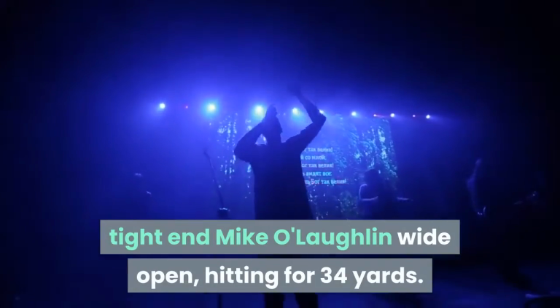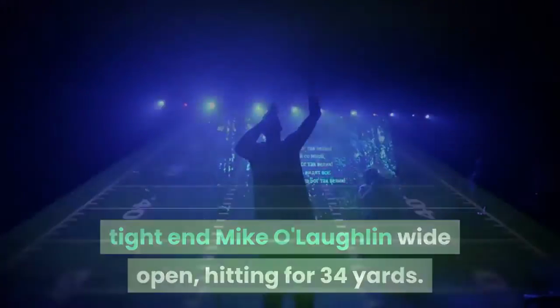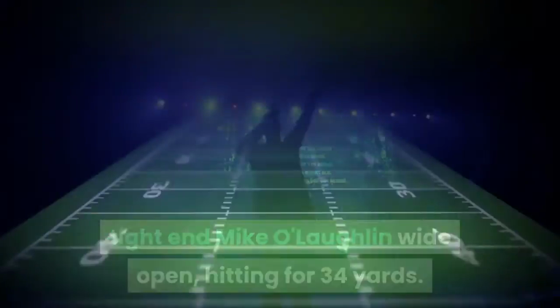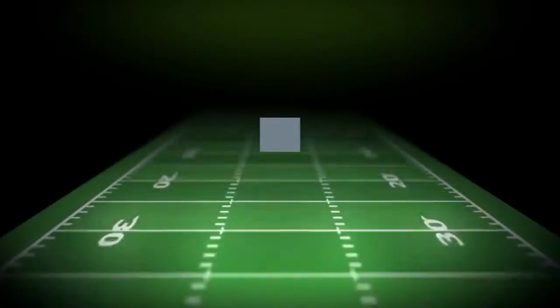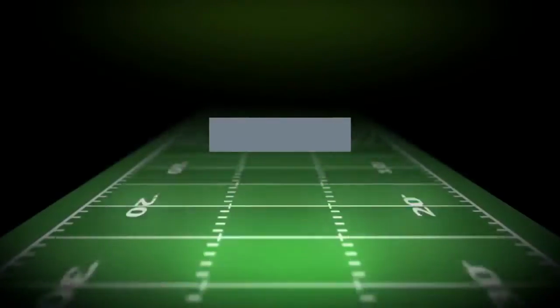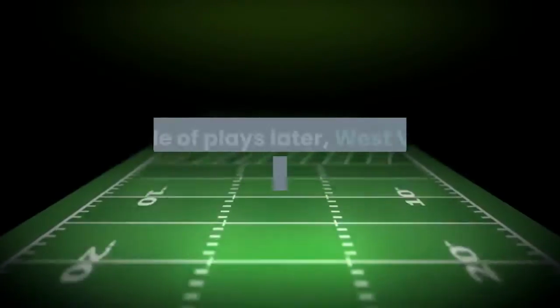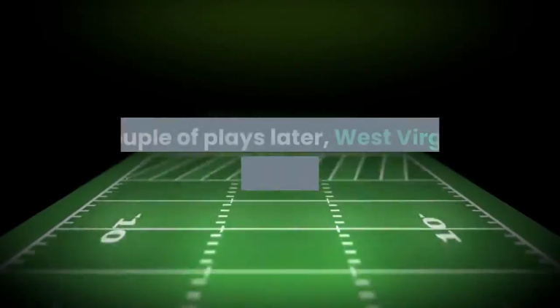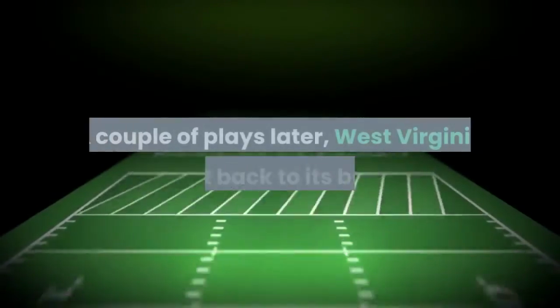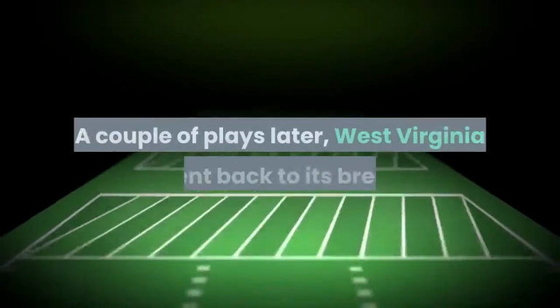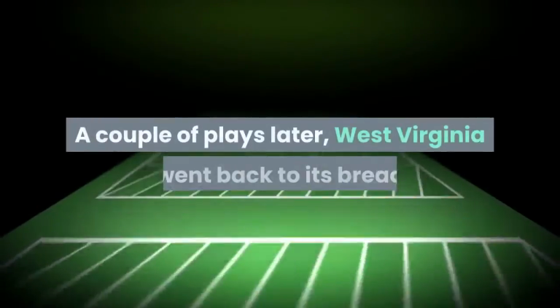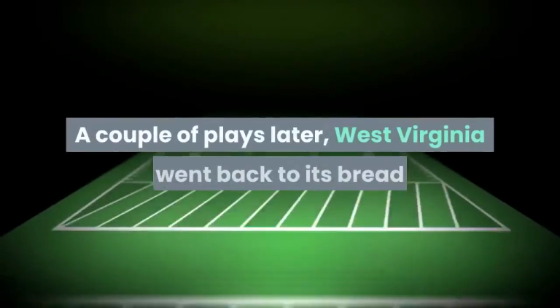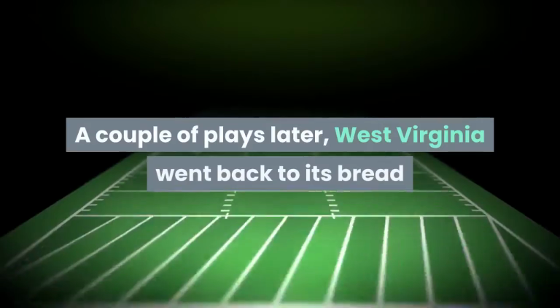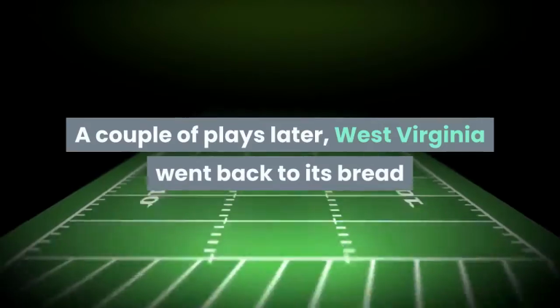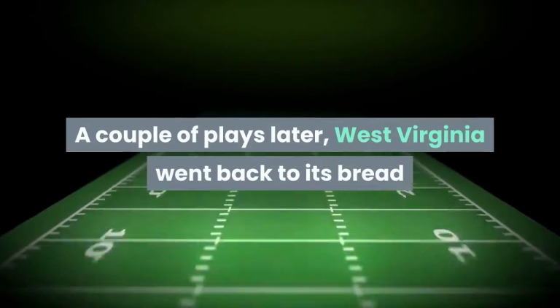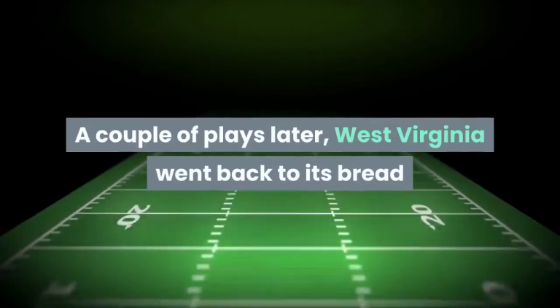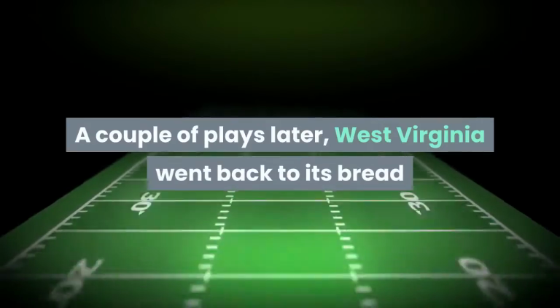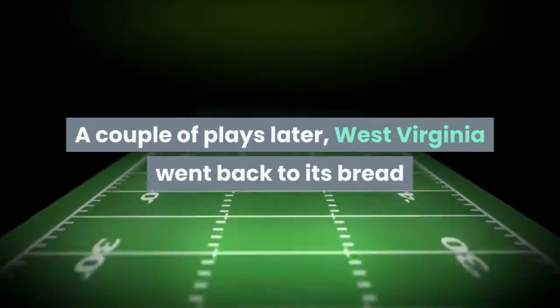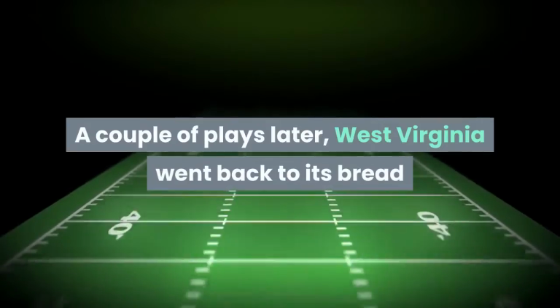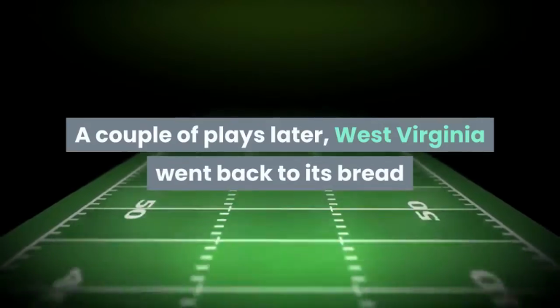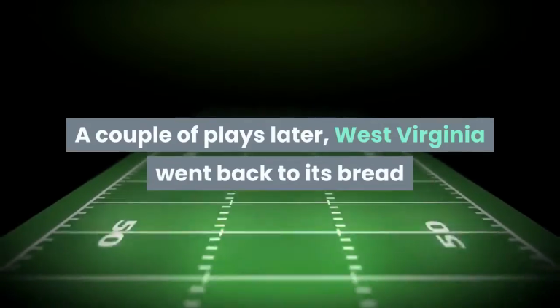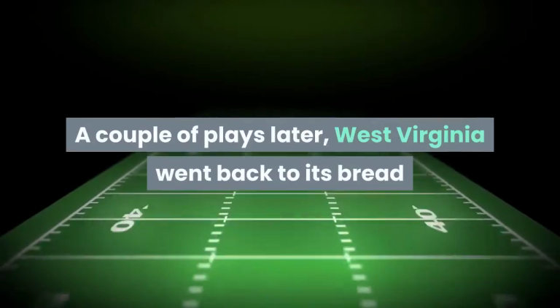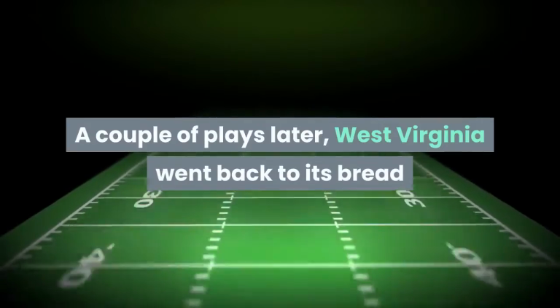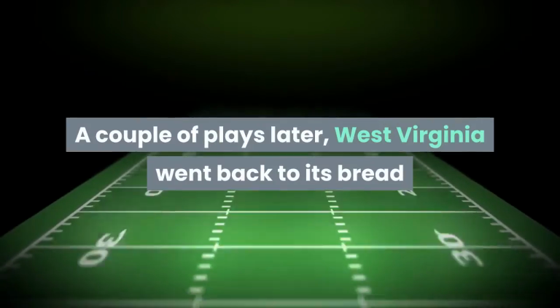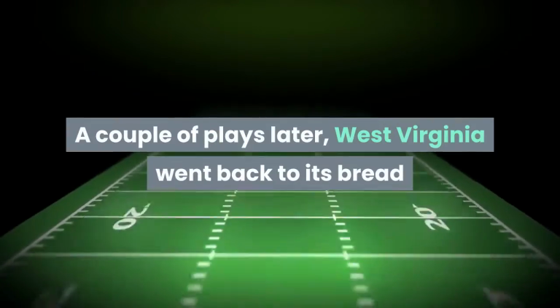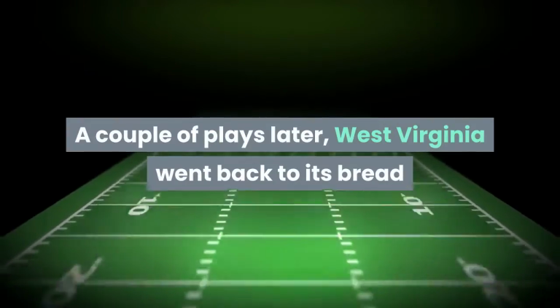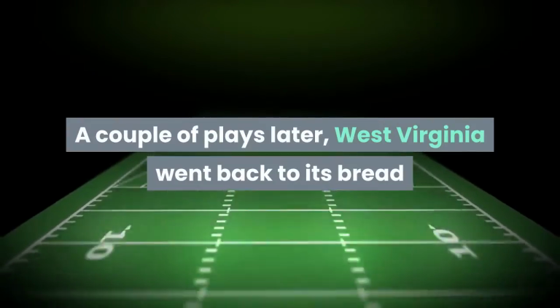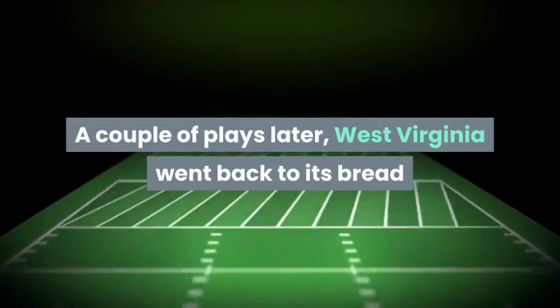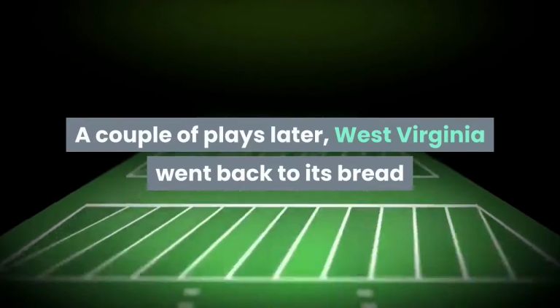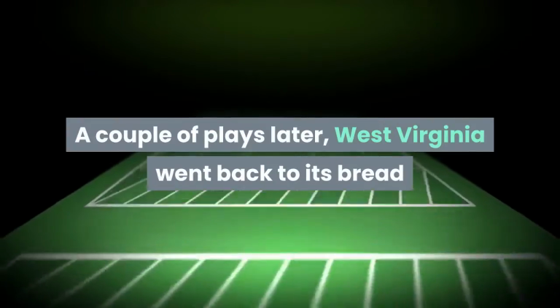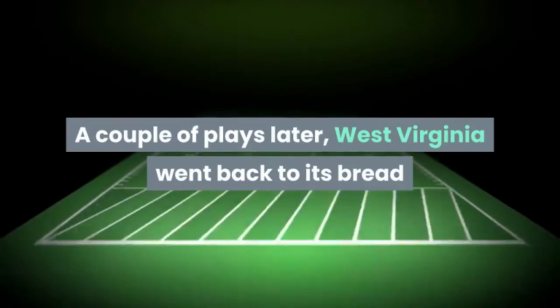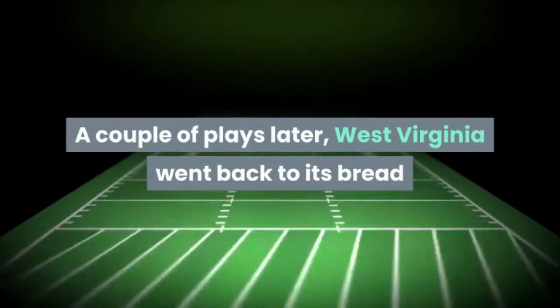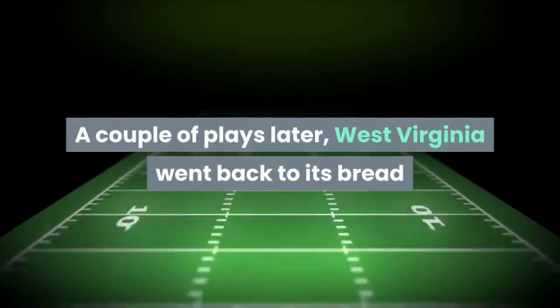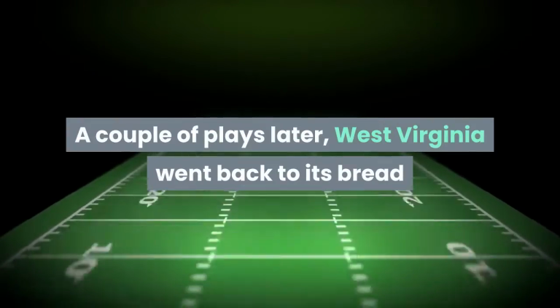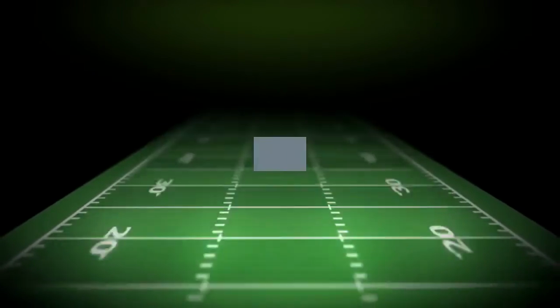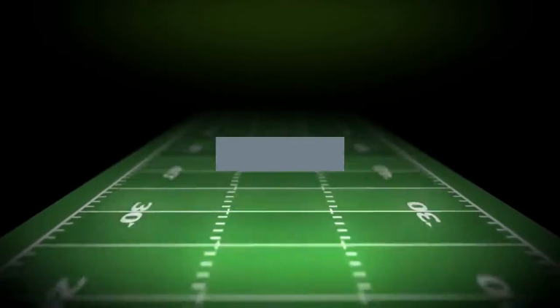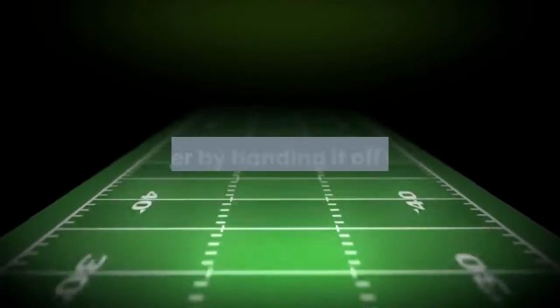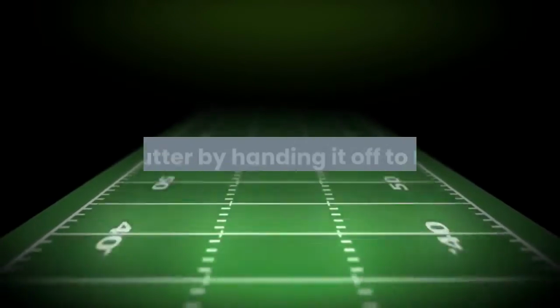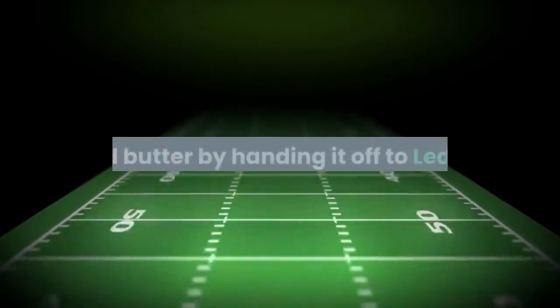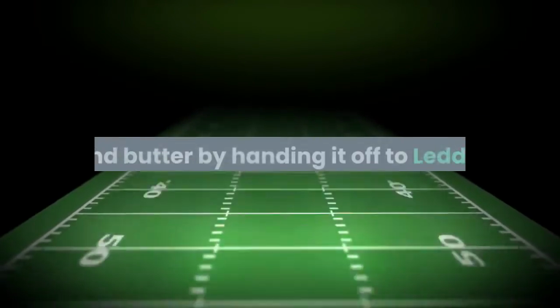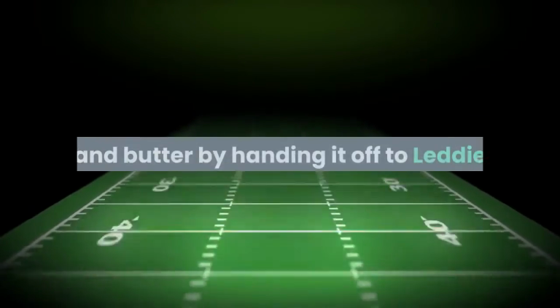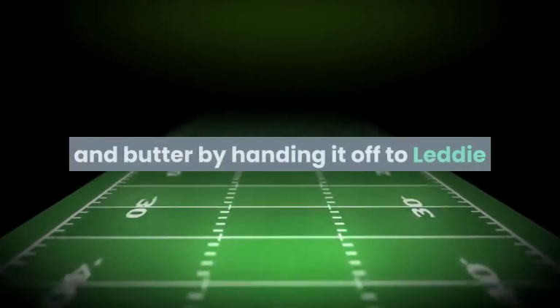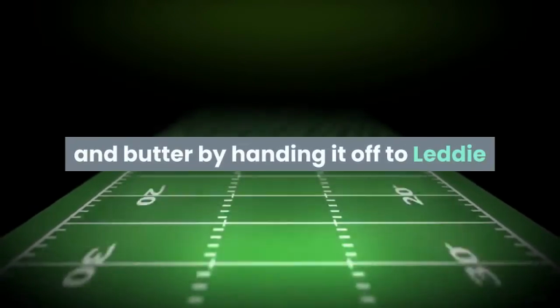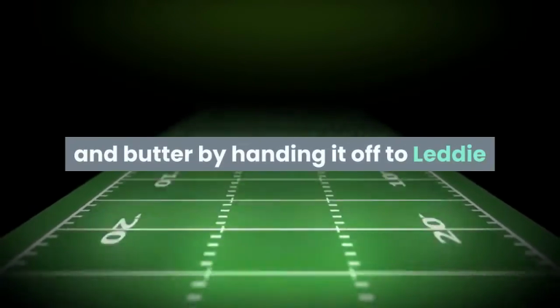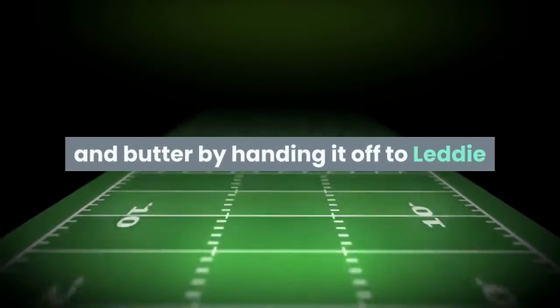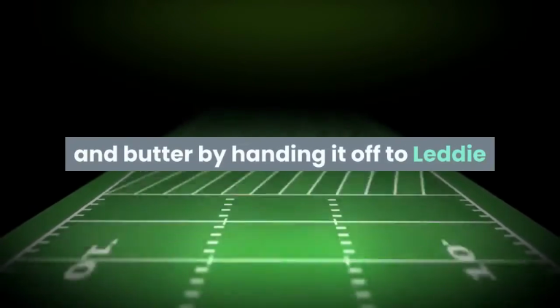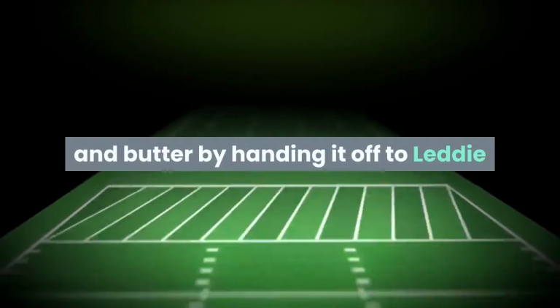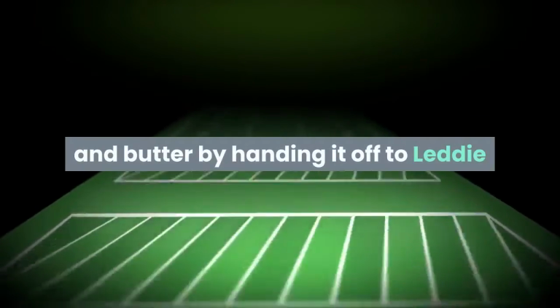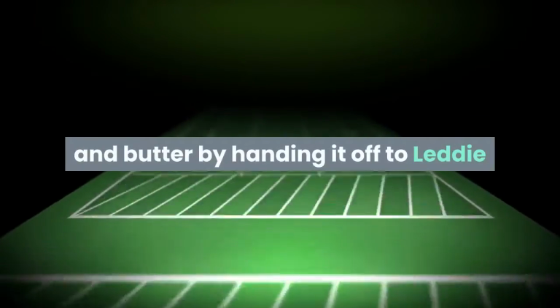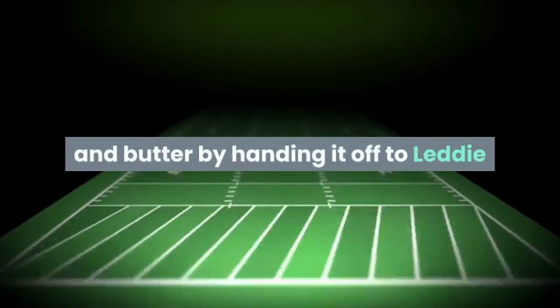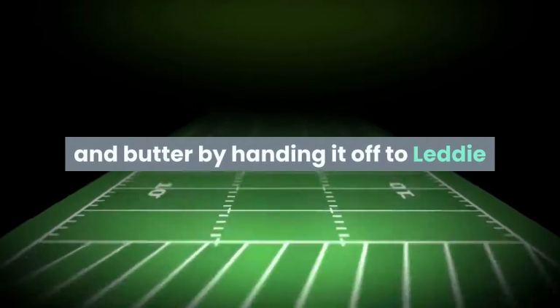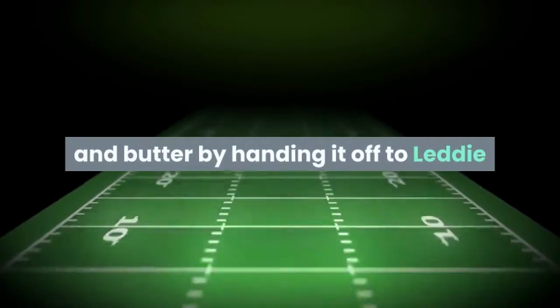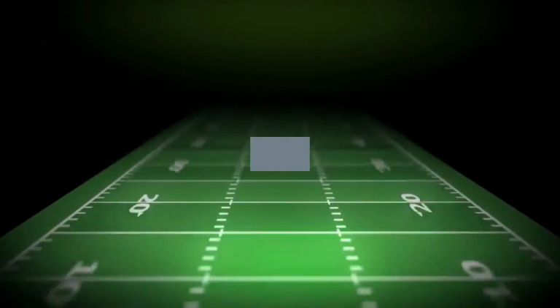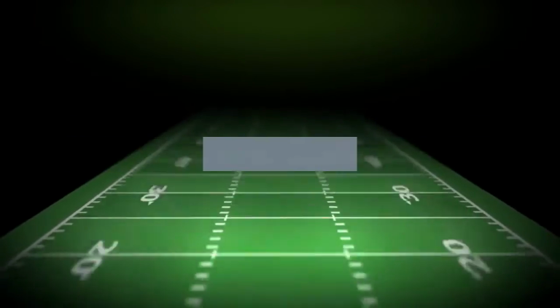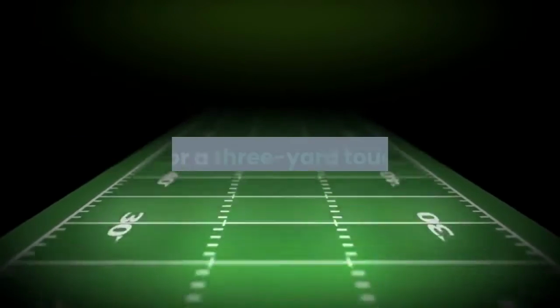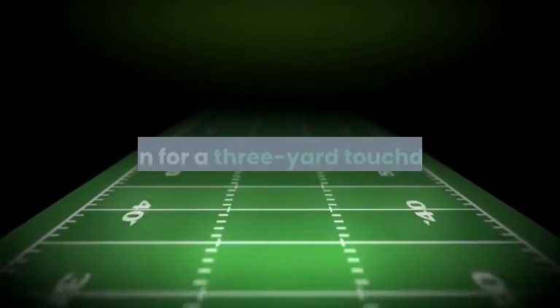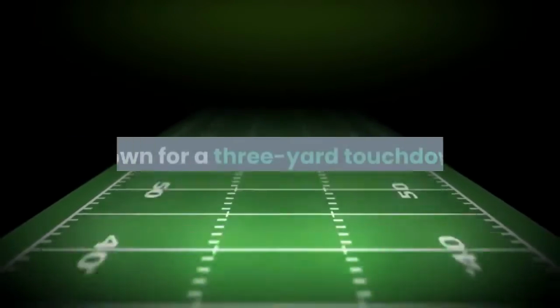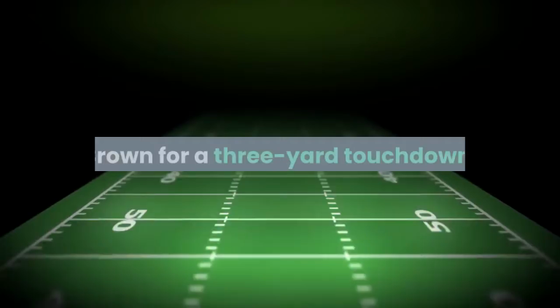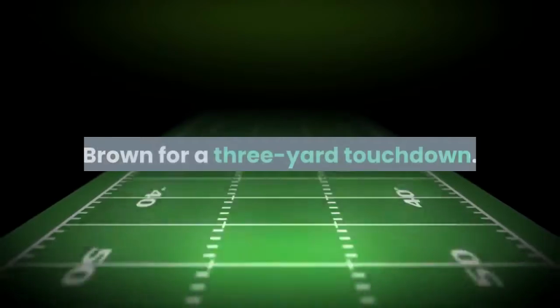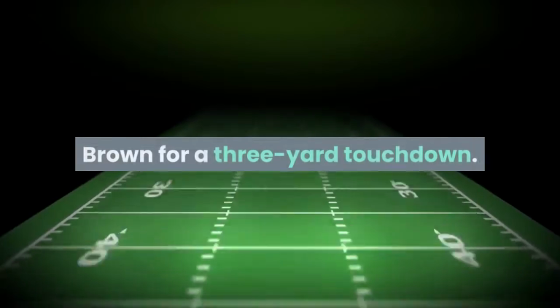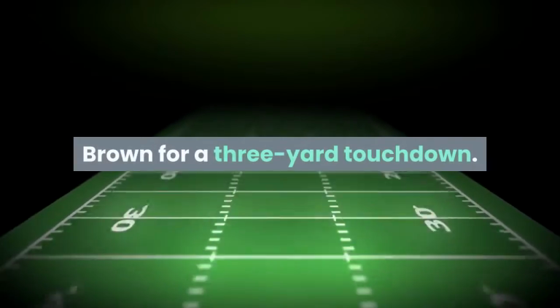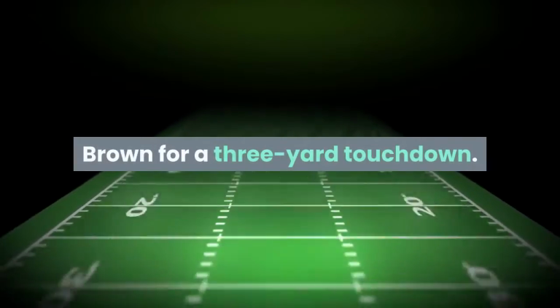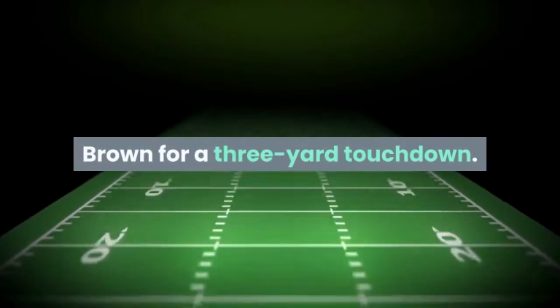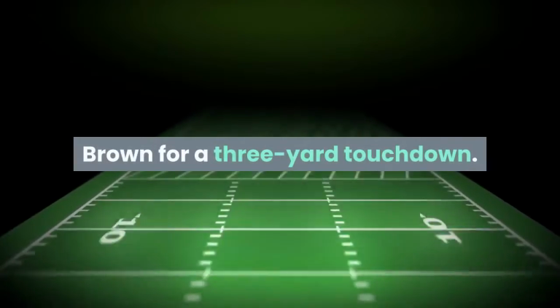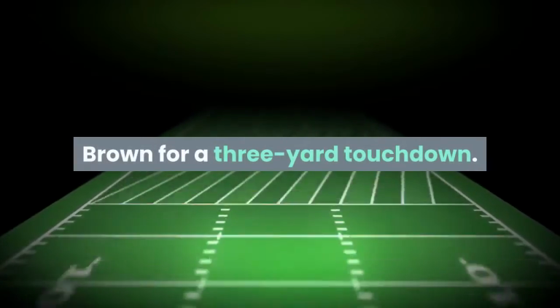A couple of plays later, West Virginia went back to its bread and butter by handing it off to Leddie Brown for a three-yard touchdown.